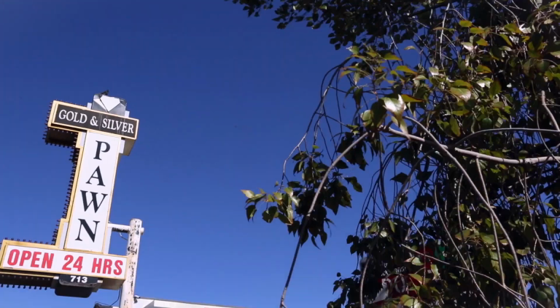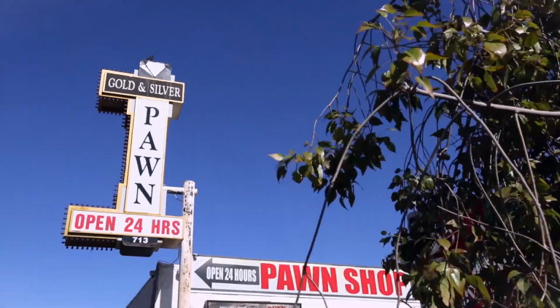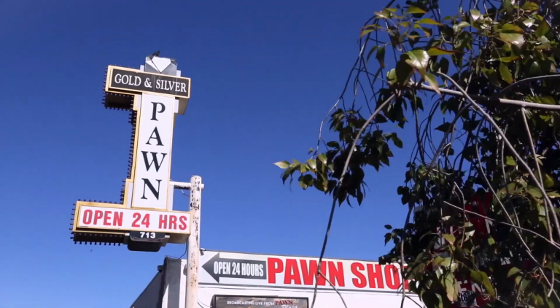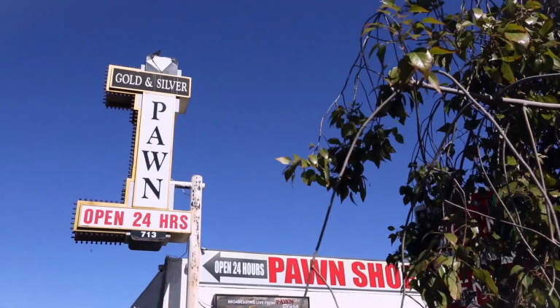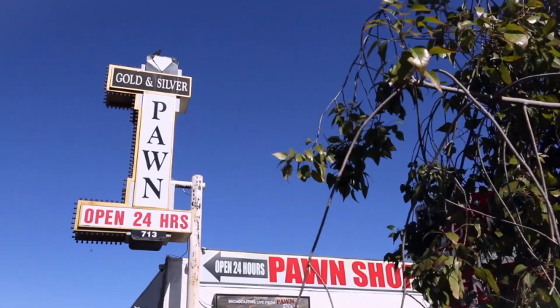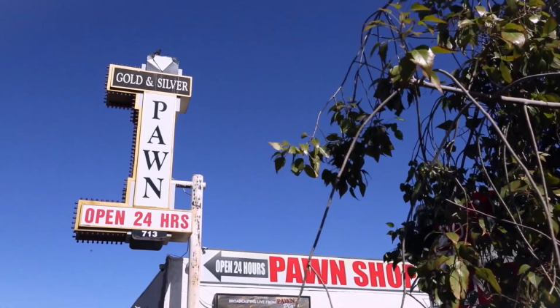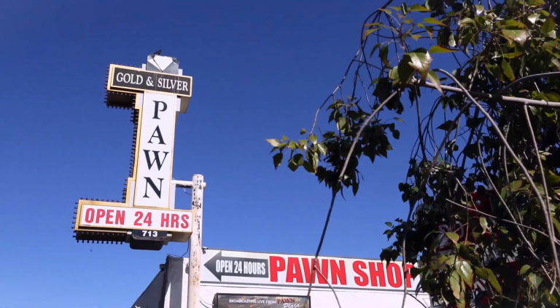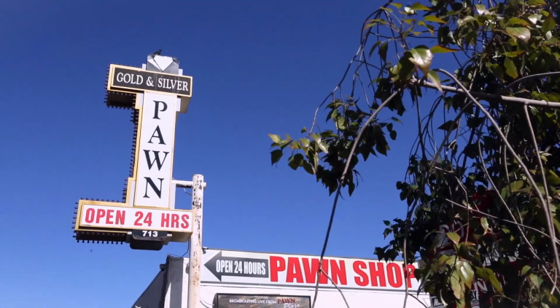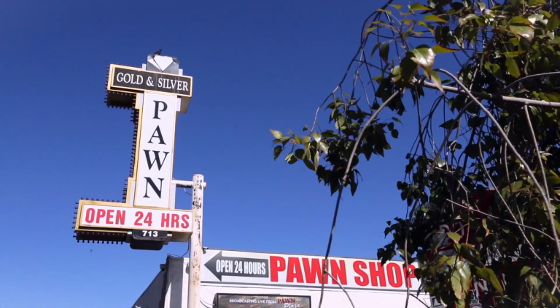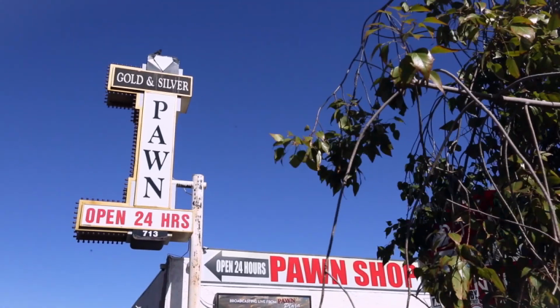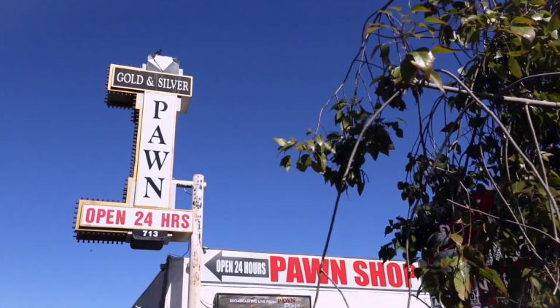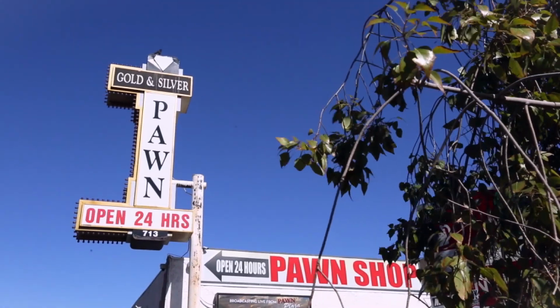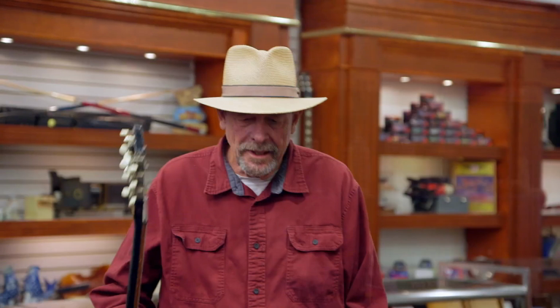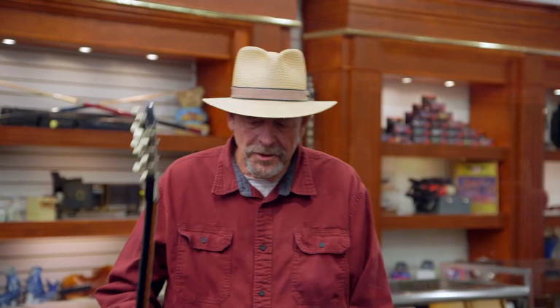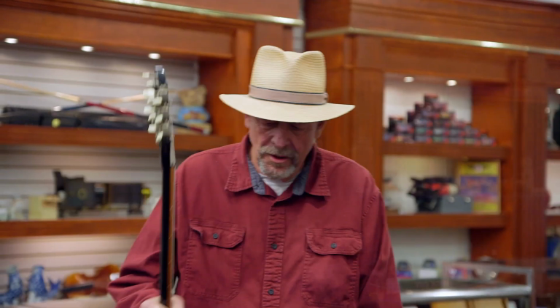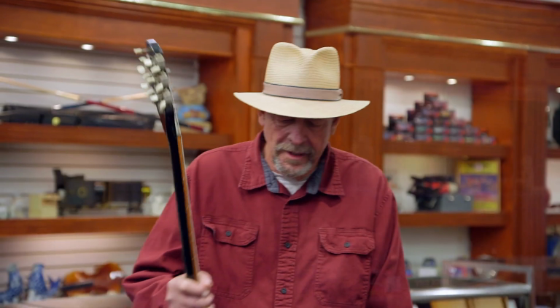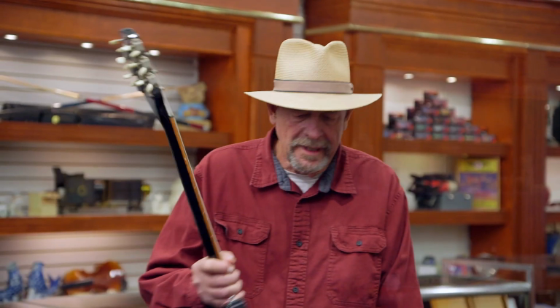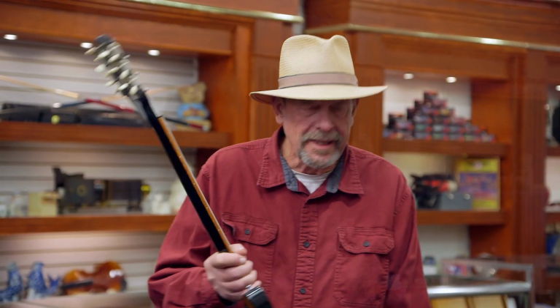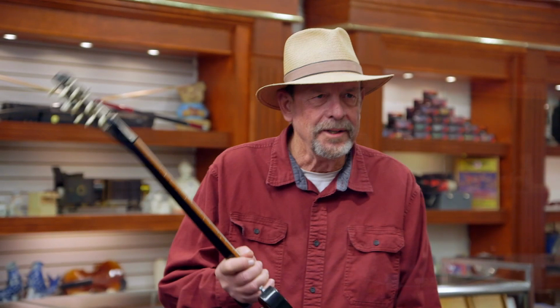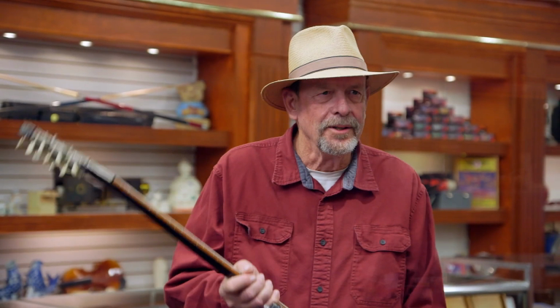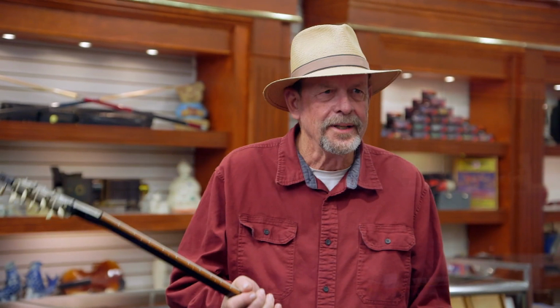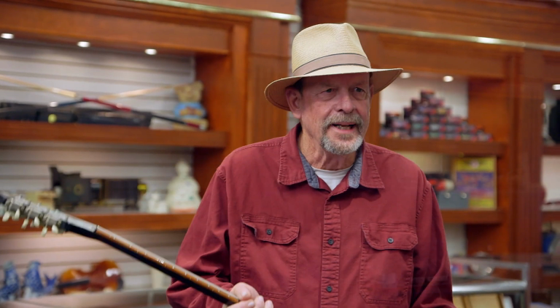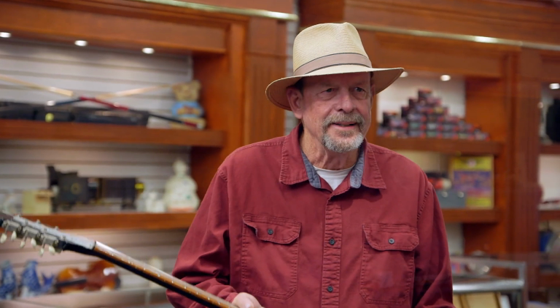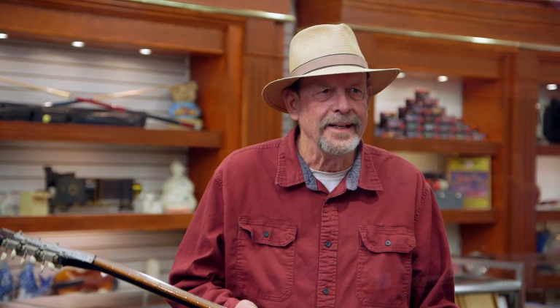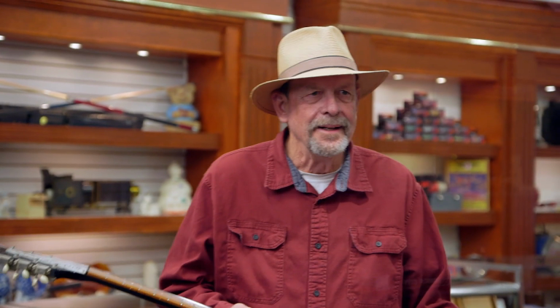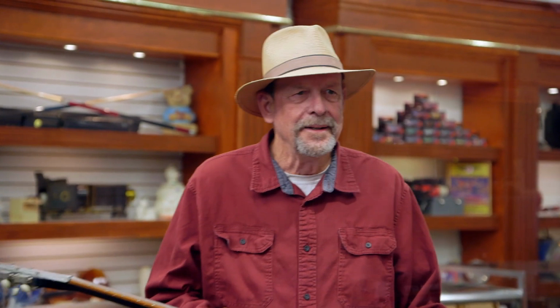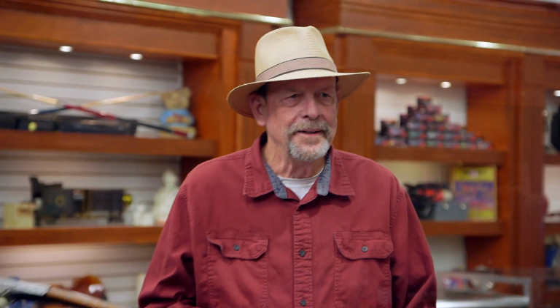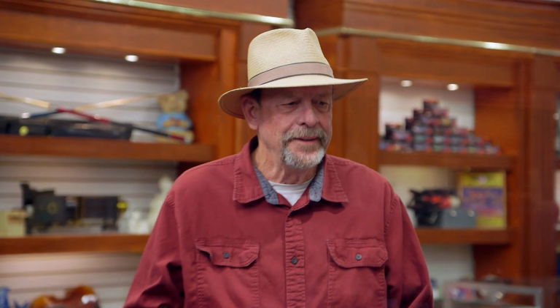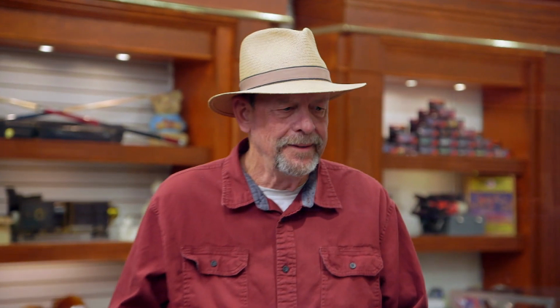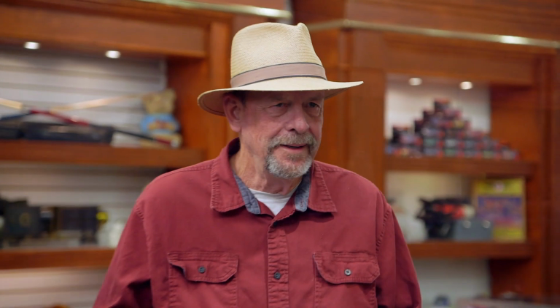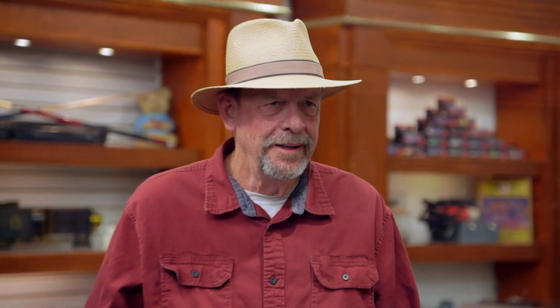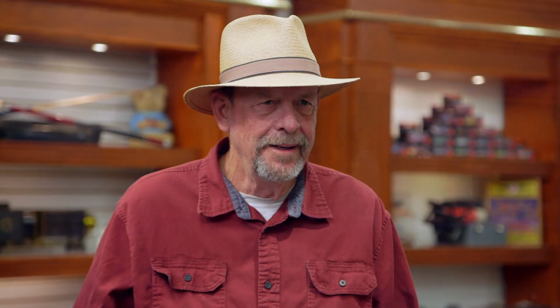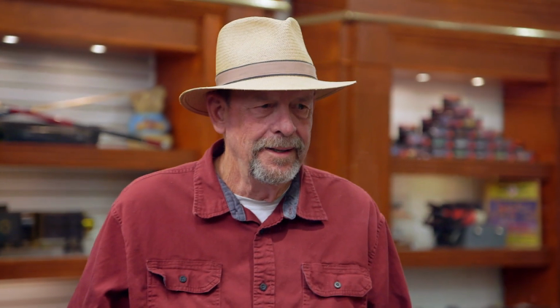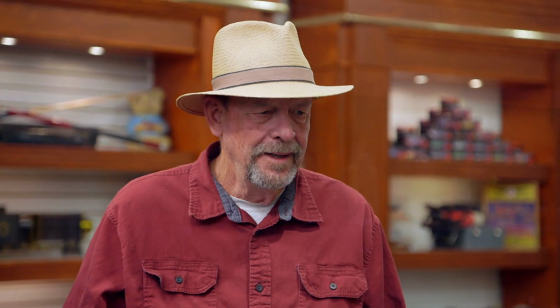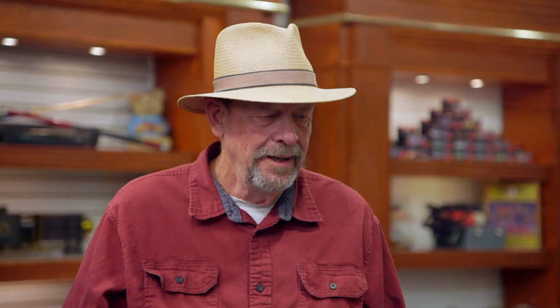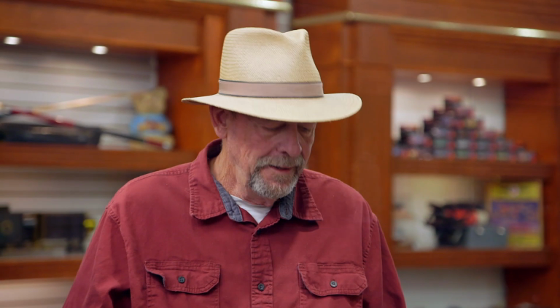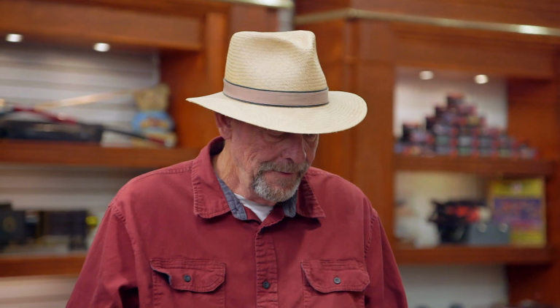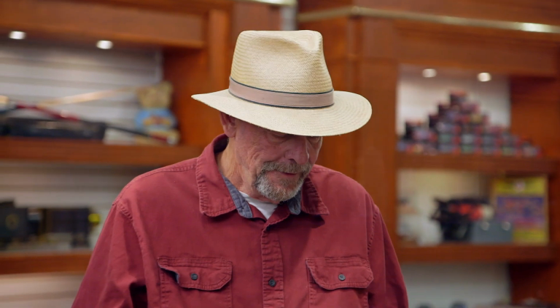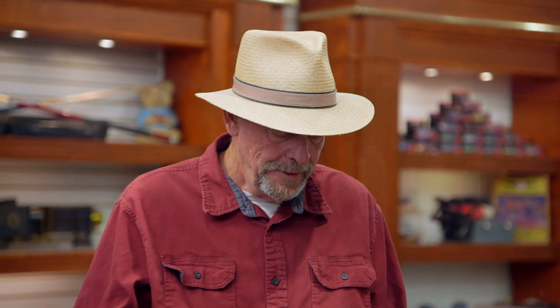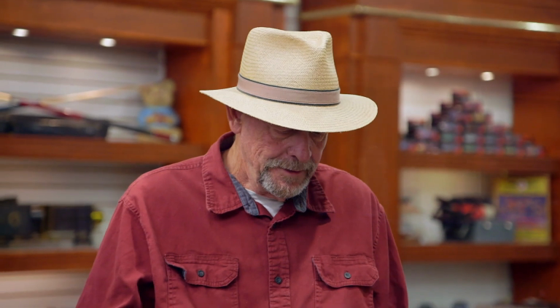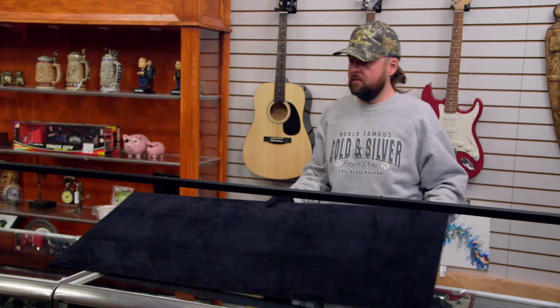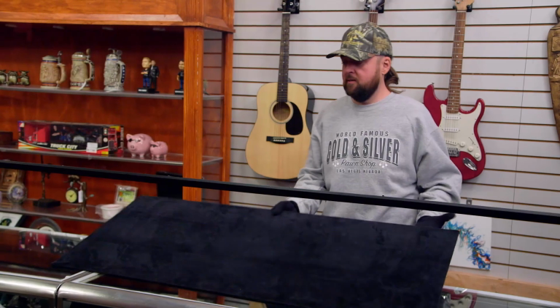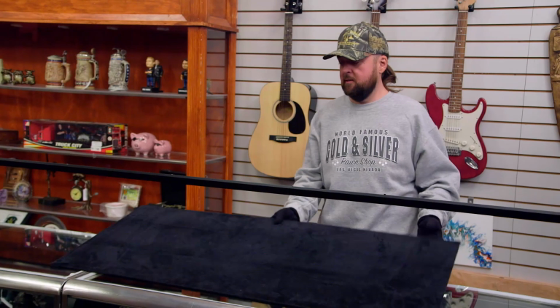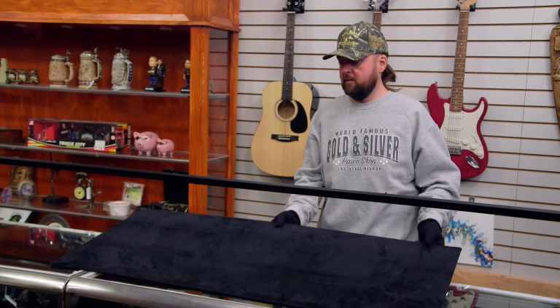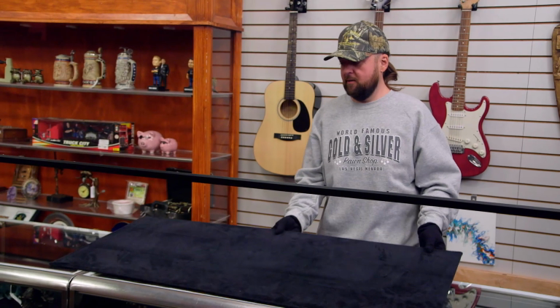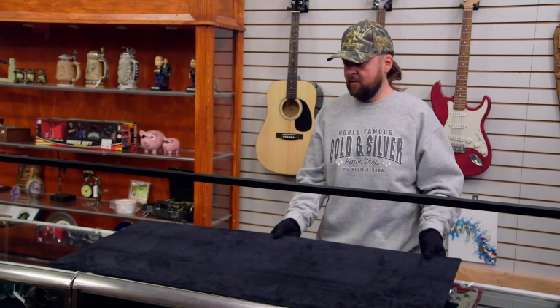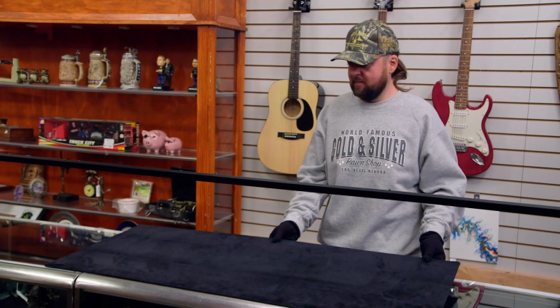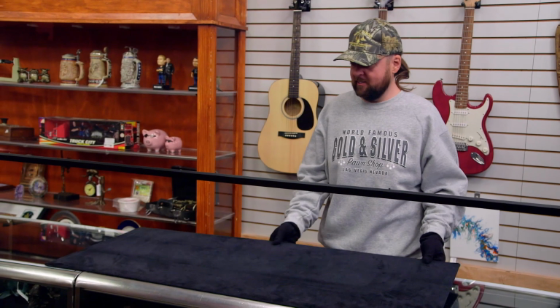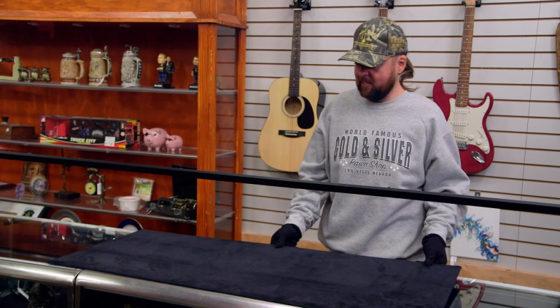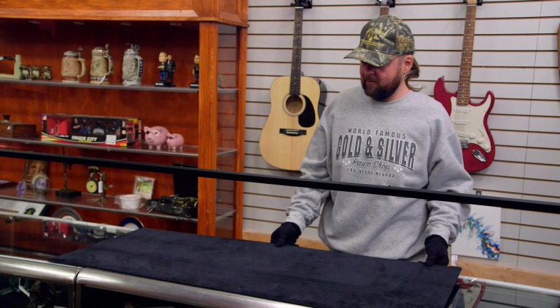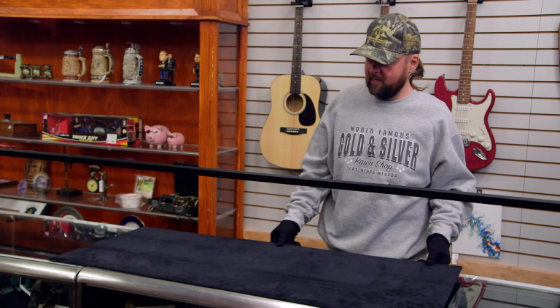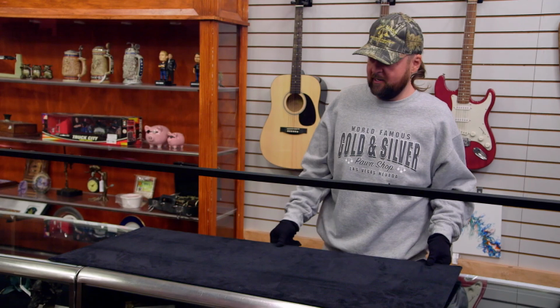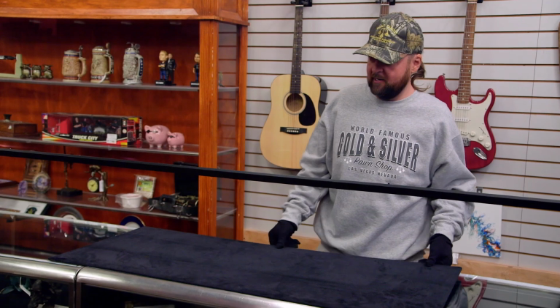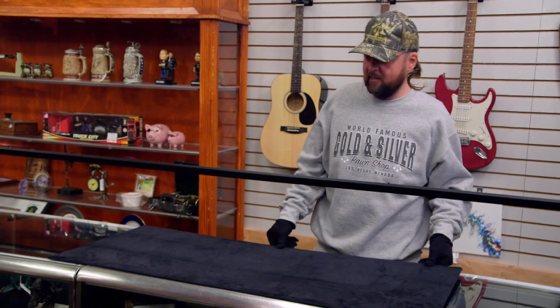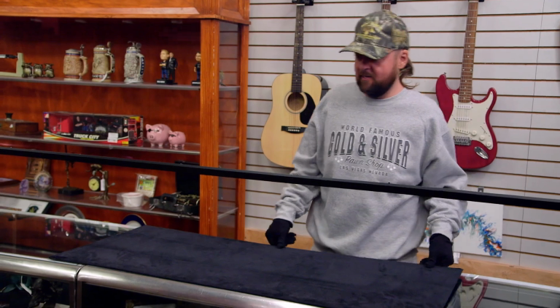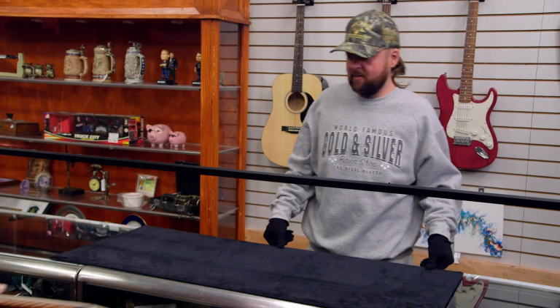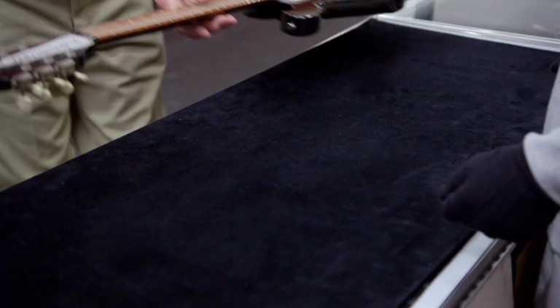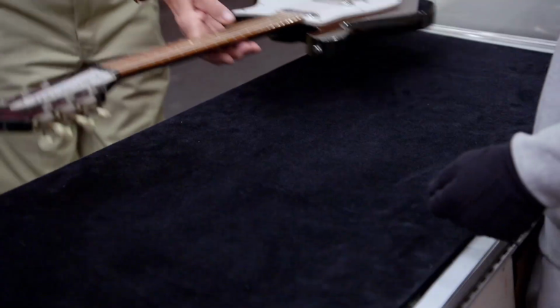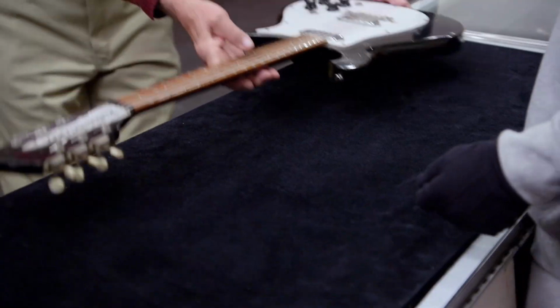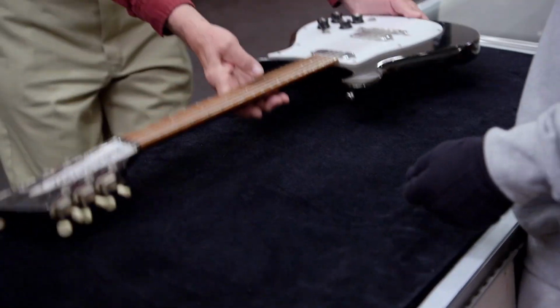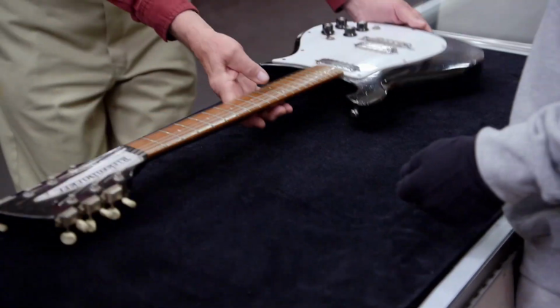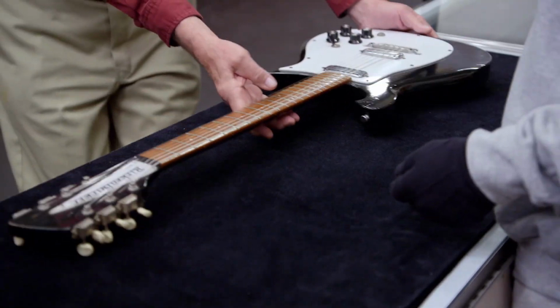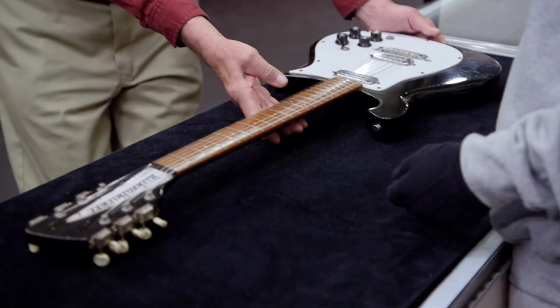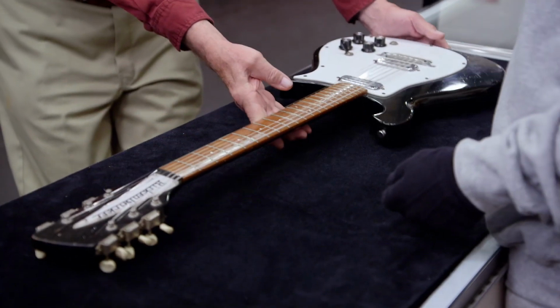How can I help you? Hi, I brought a guitar in I'd like you to look at today. OK, hold on a sec. Go ahead, set it right here. There you go.